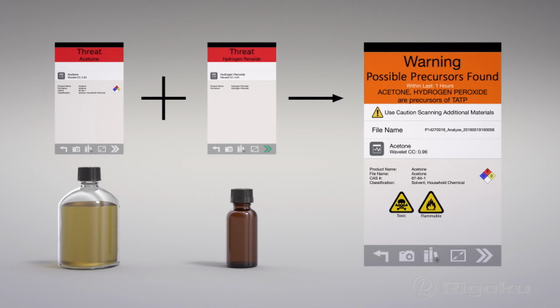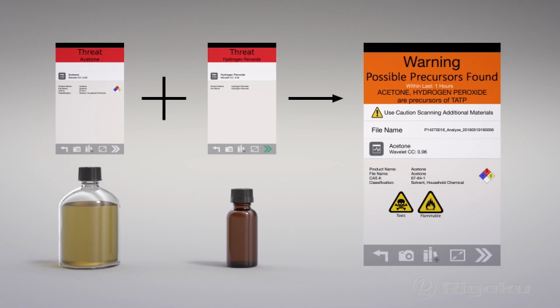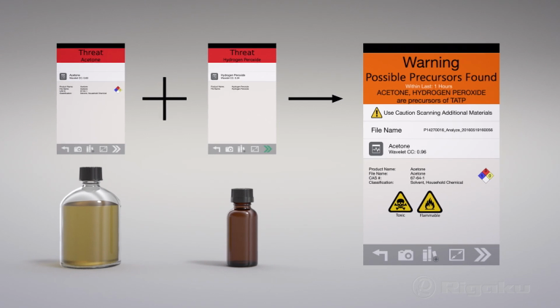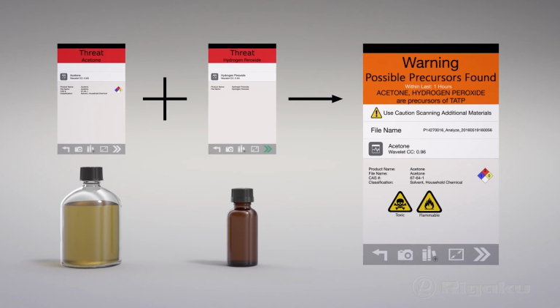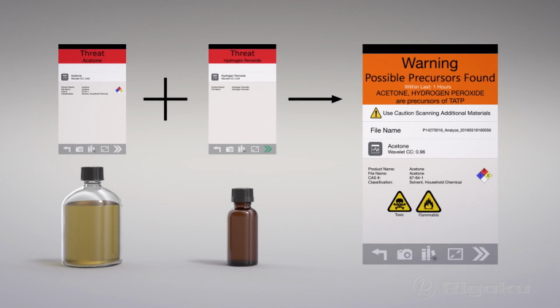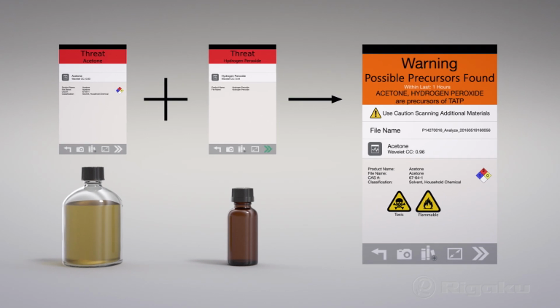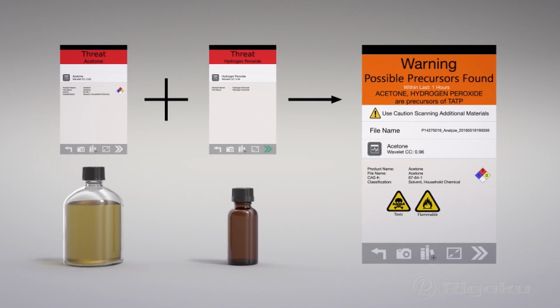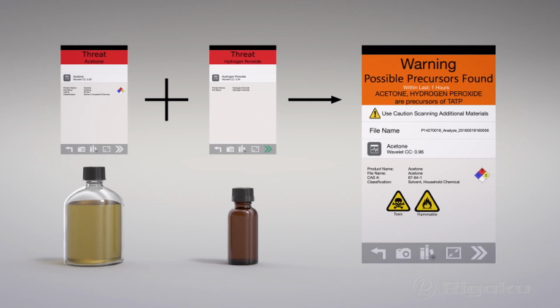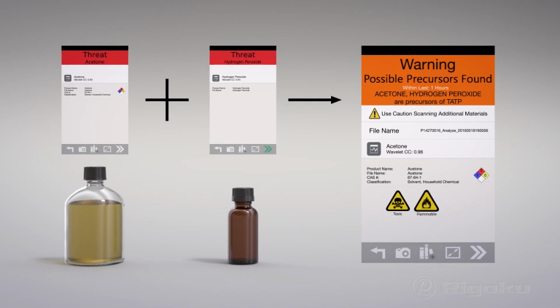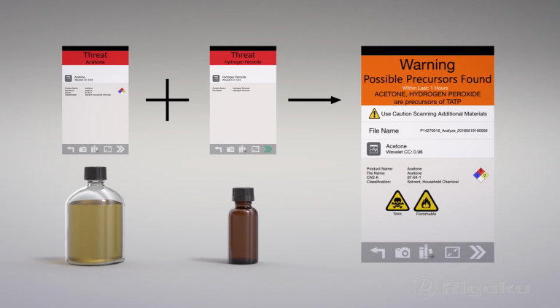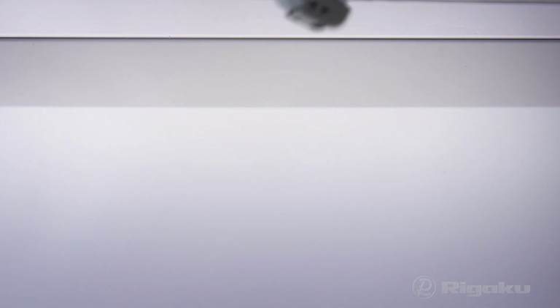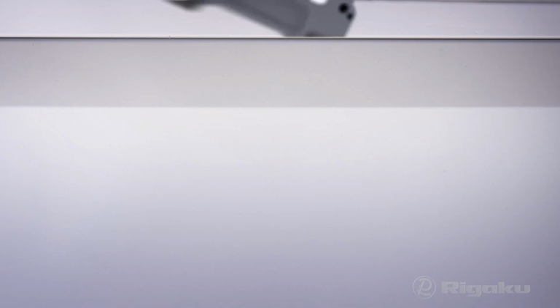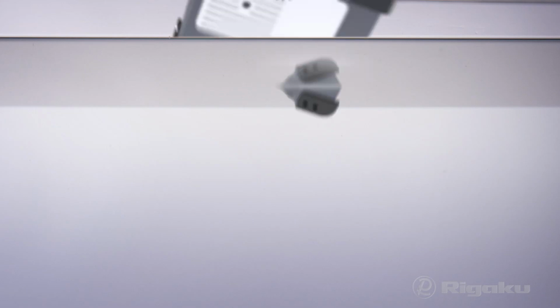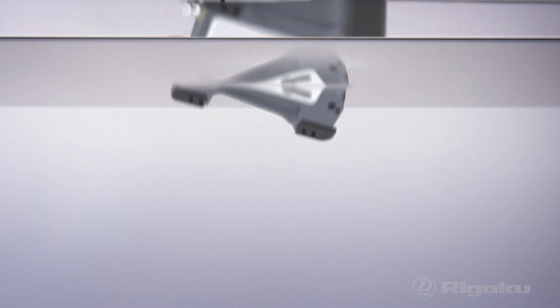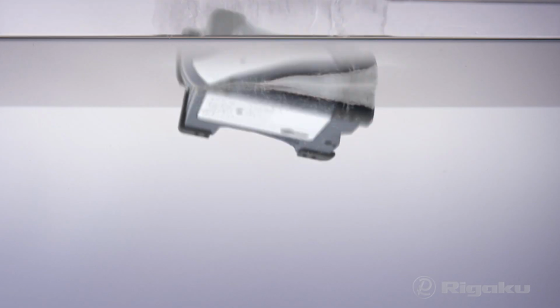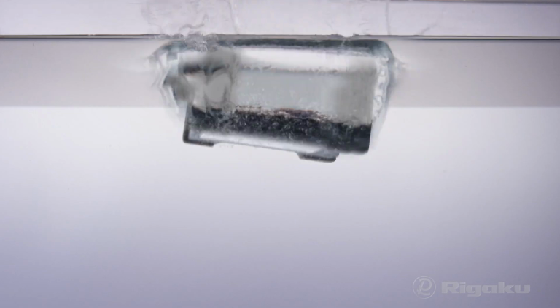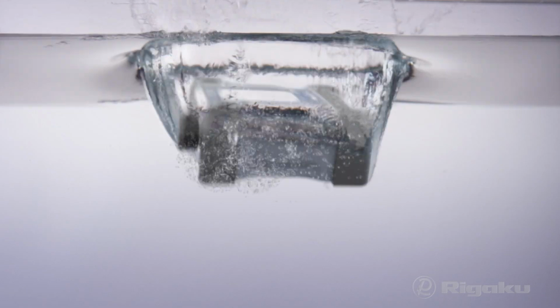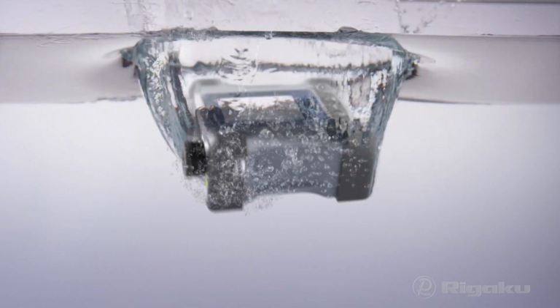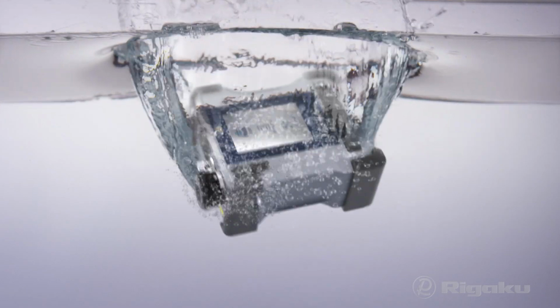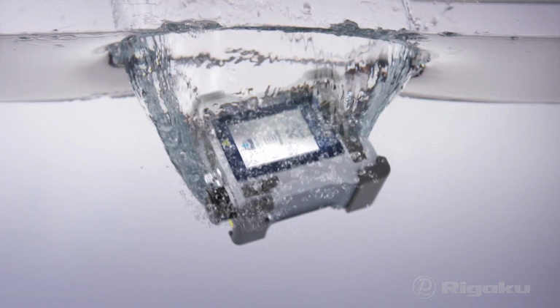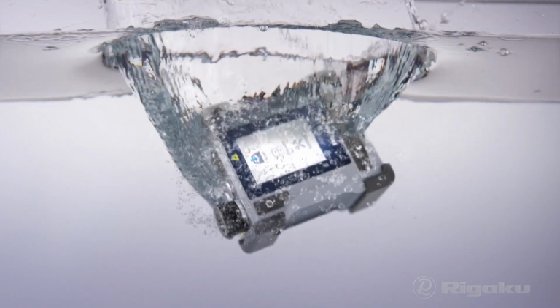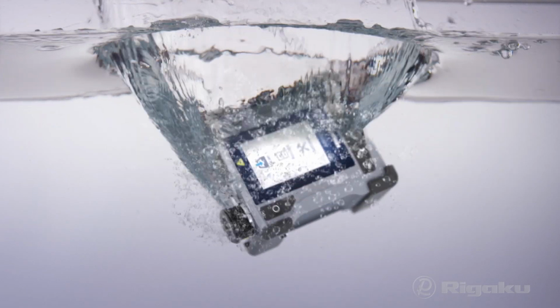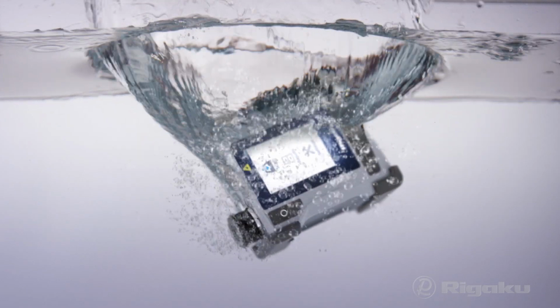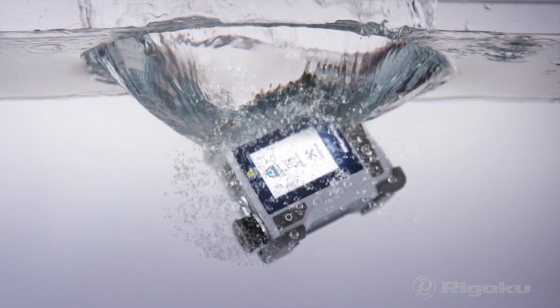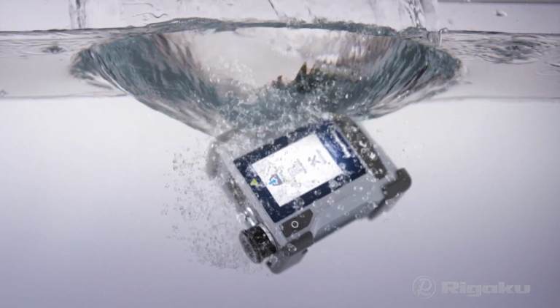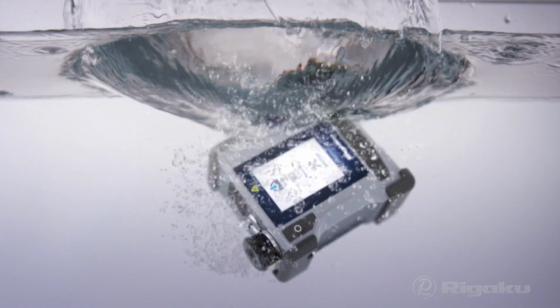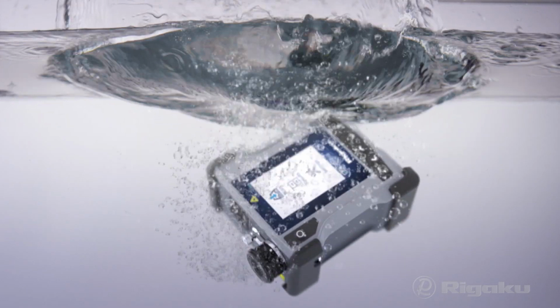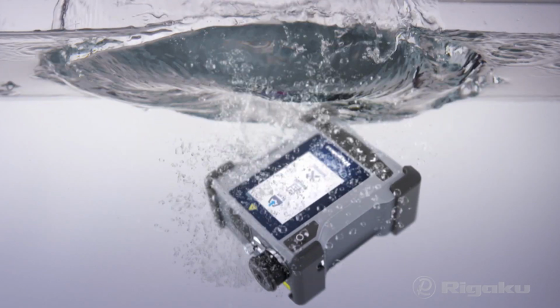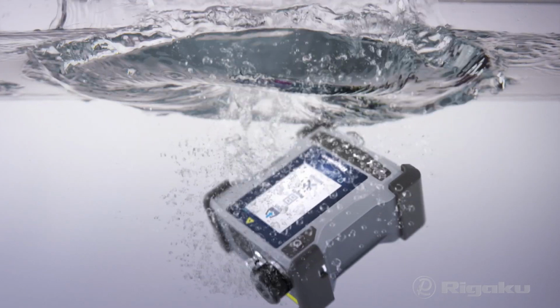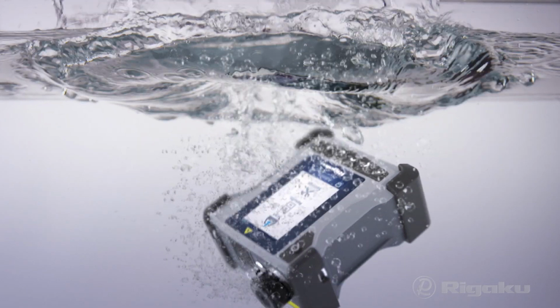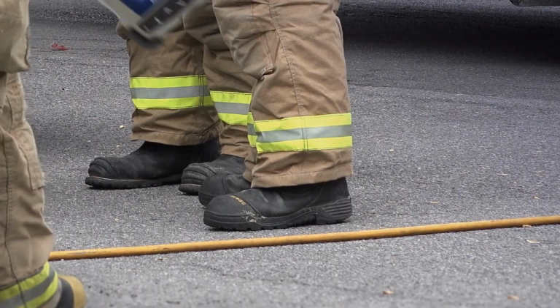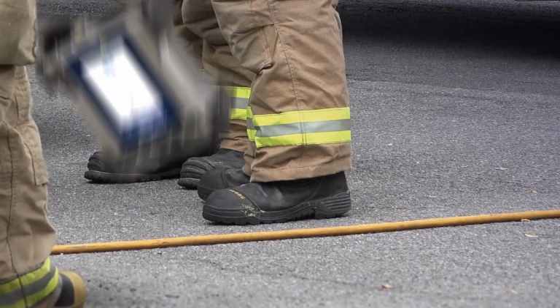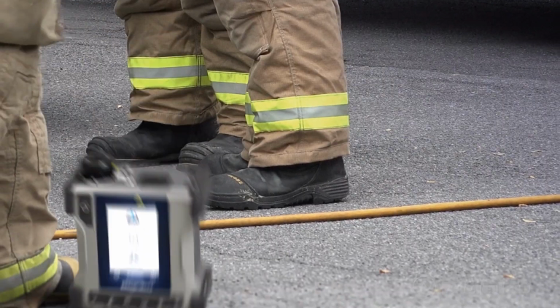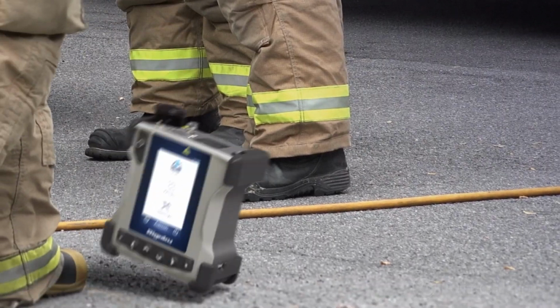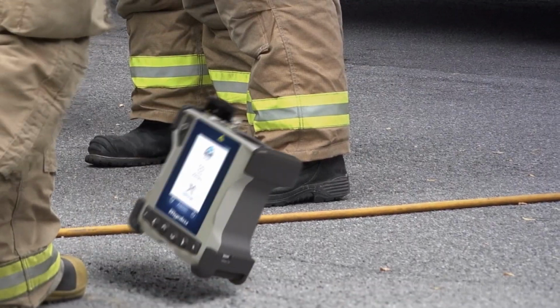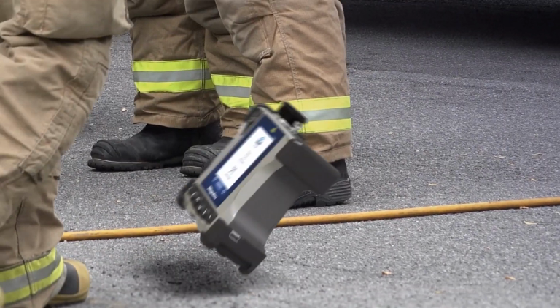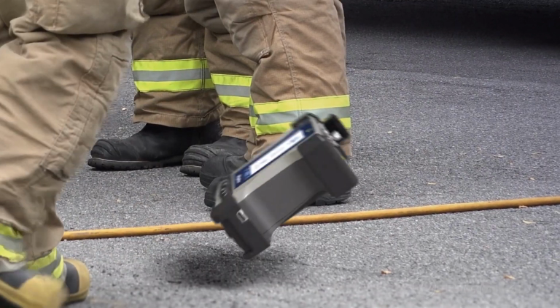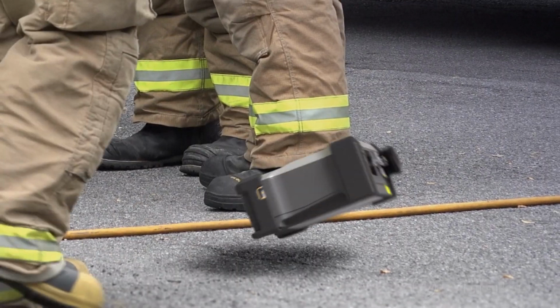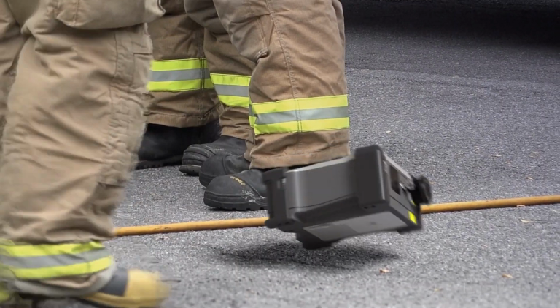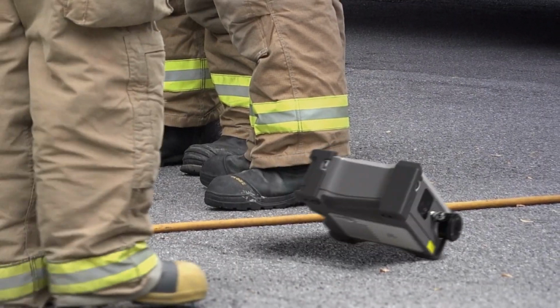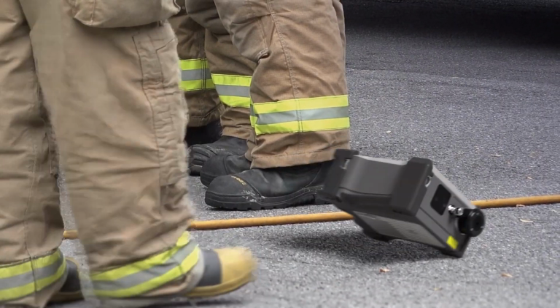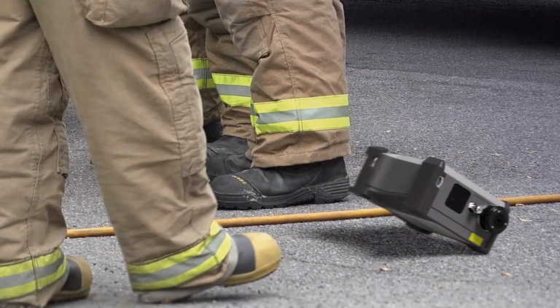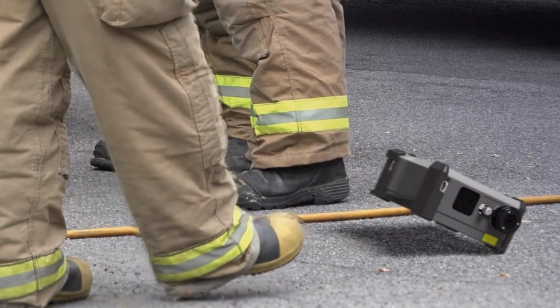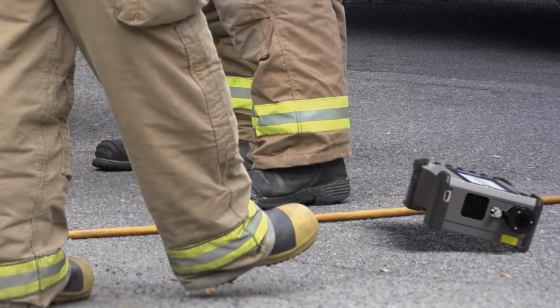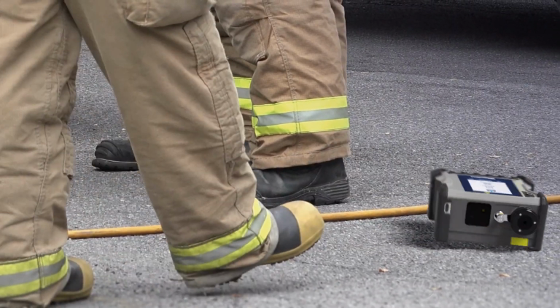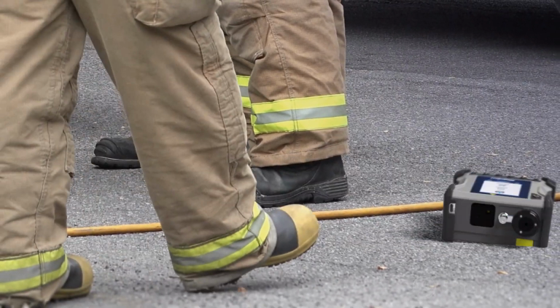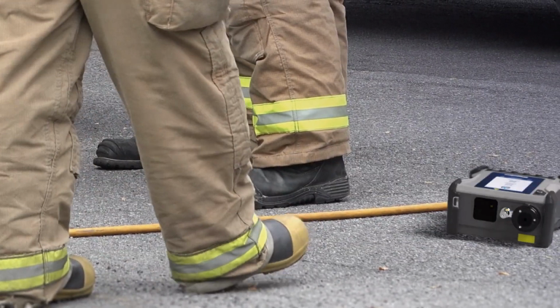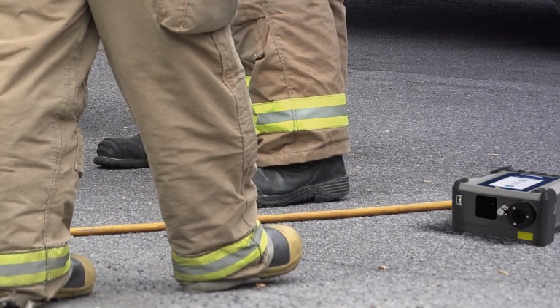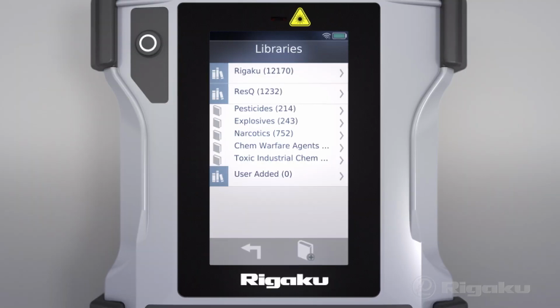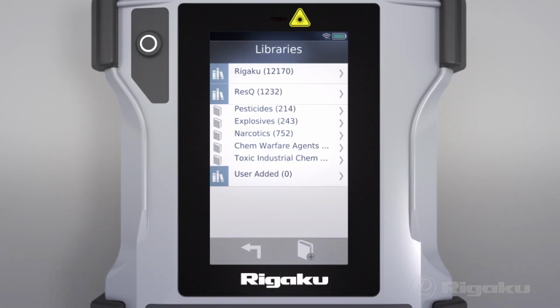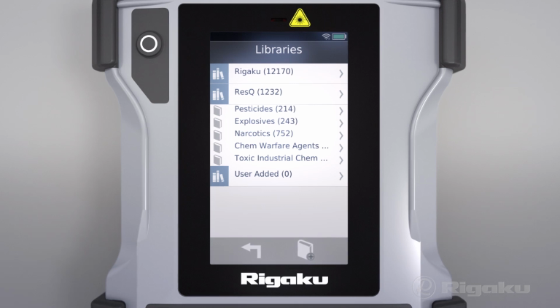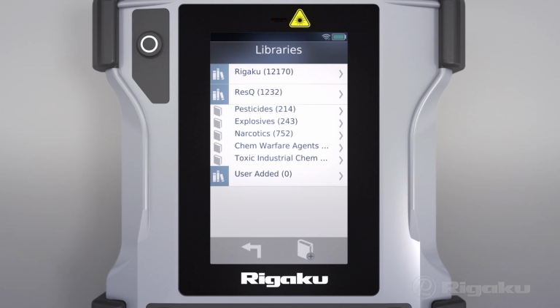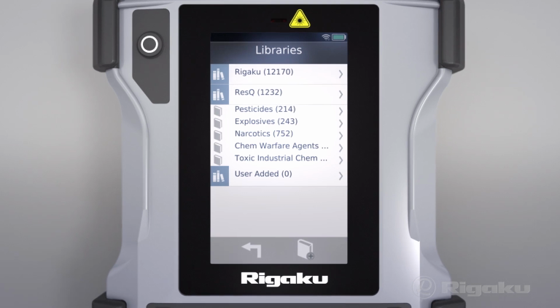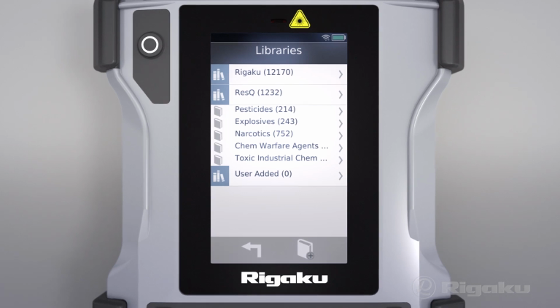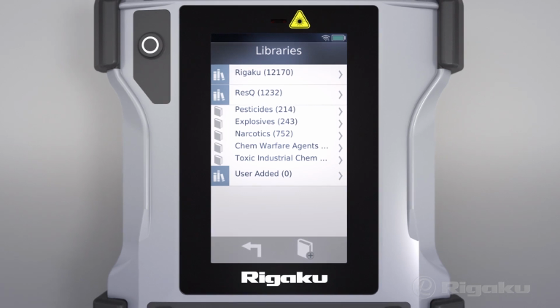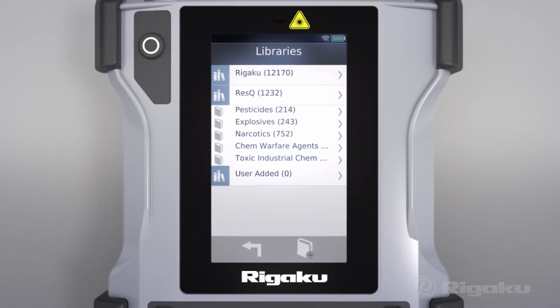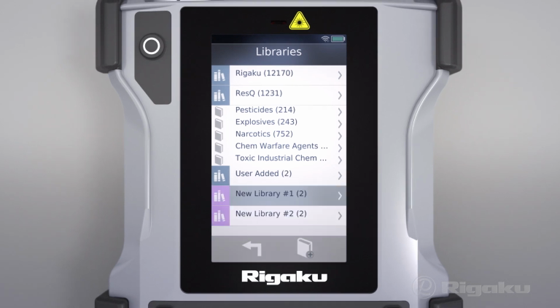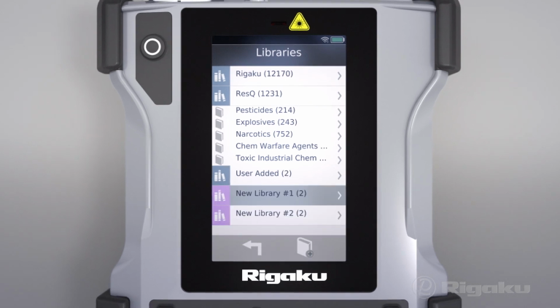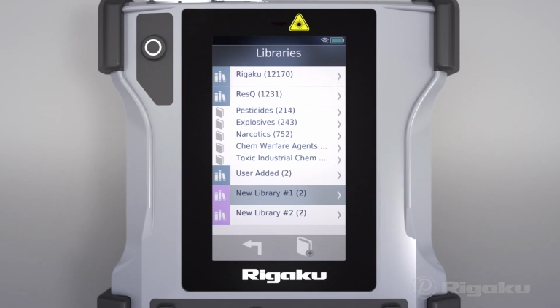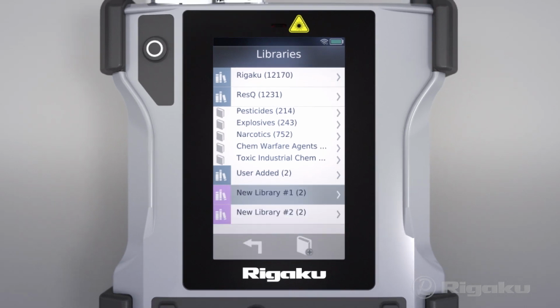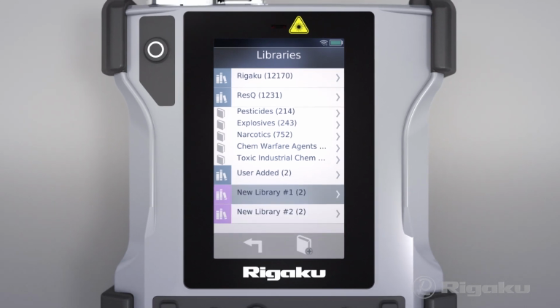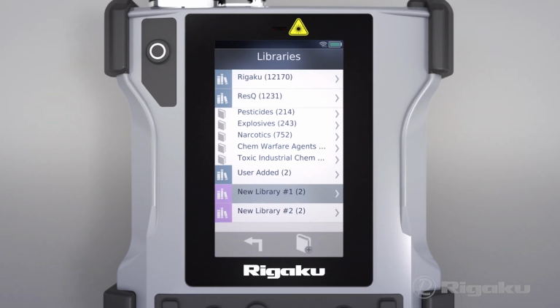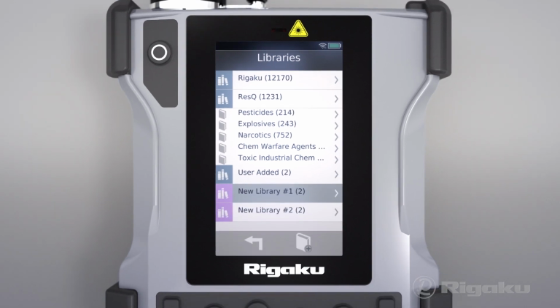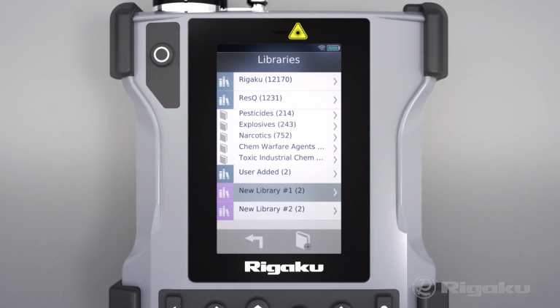Dip it. Drop it. Customize and transfer it.